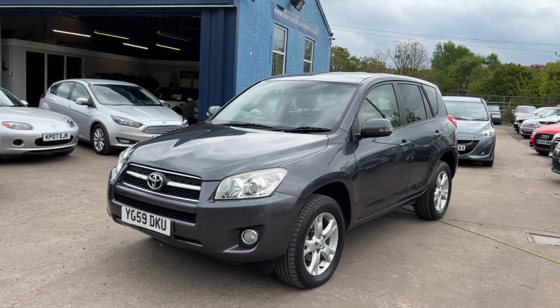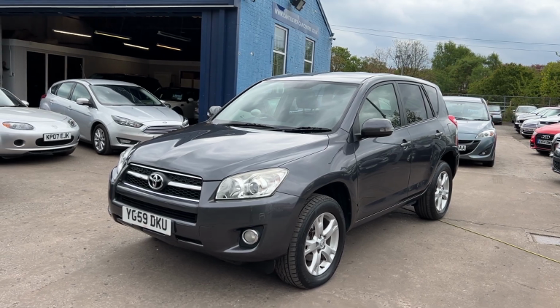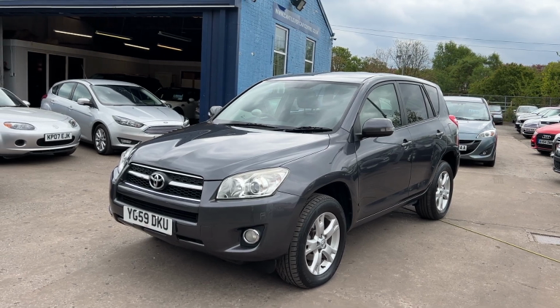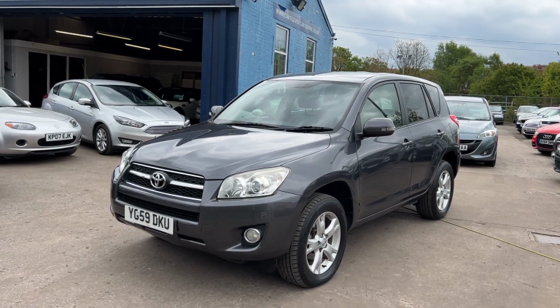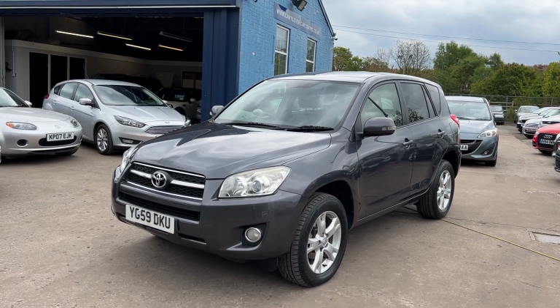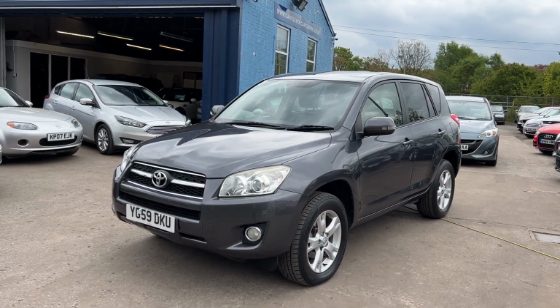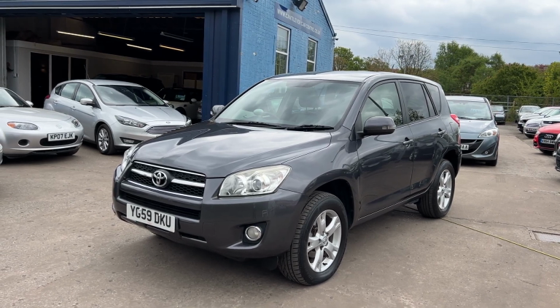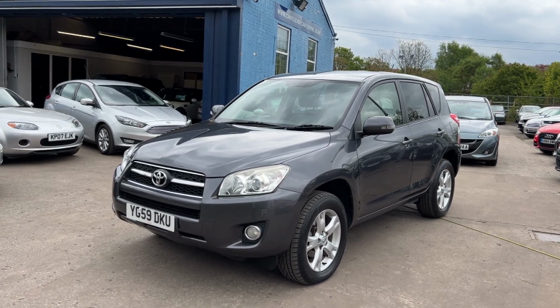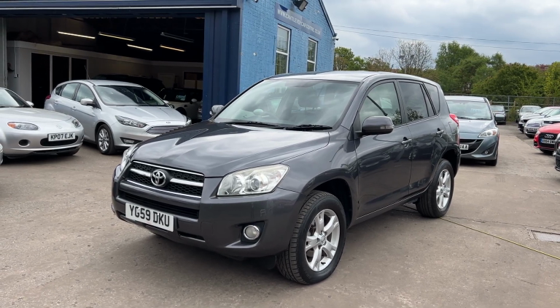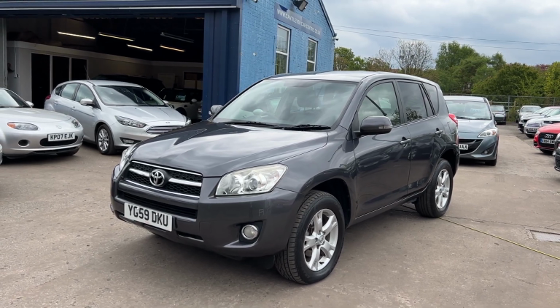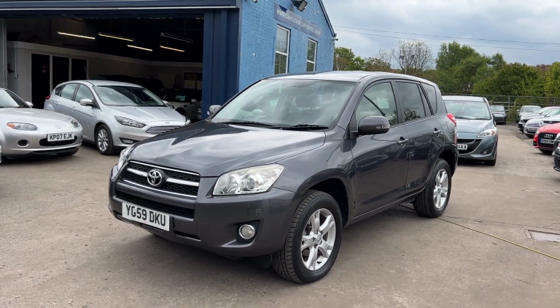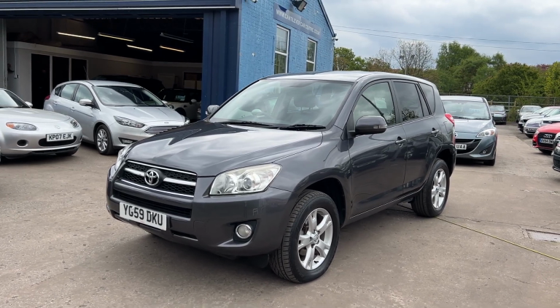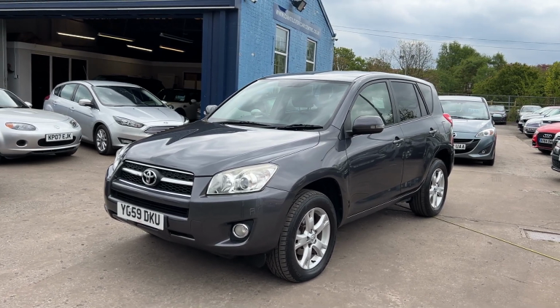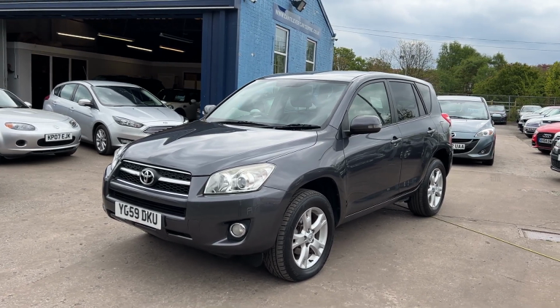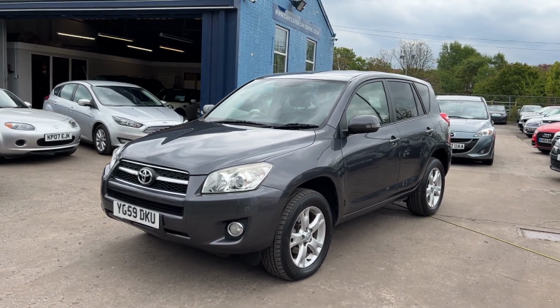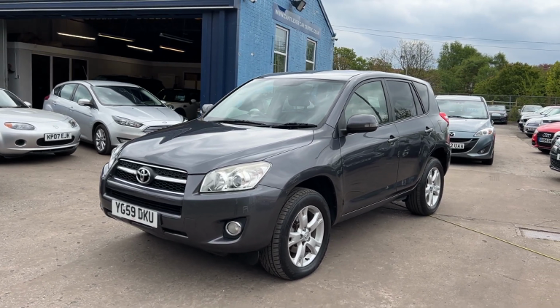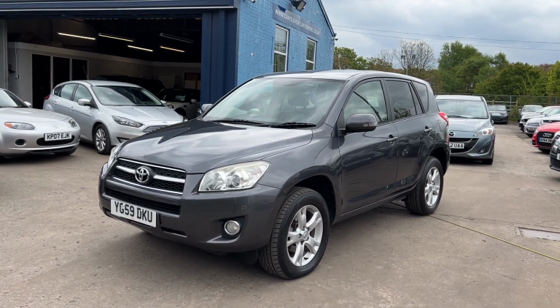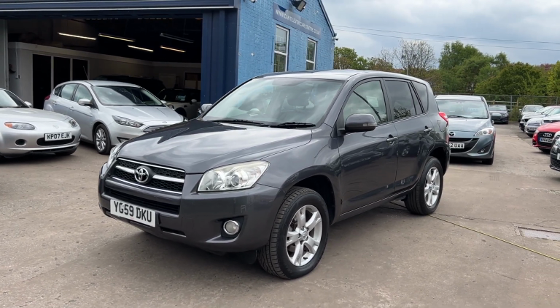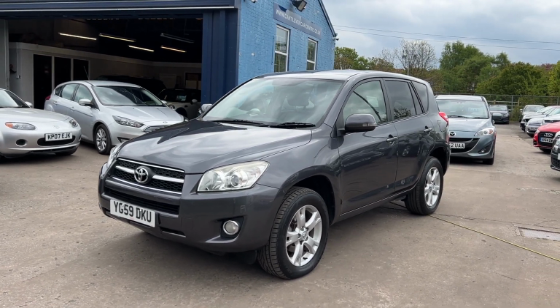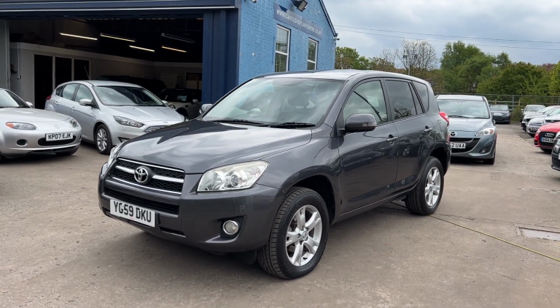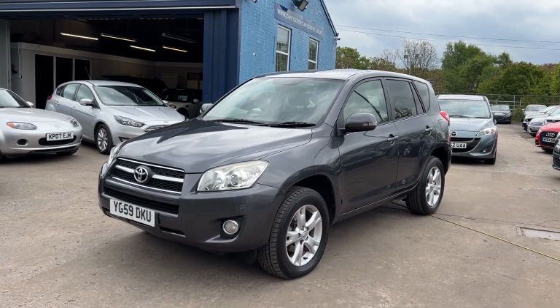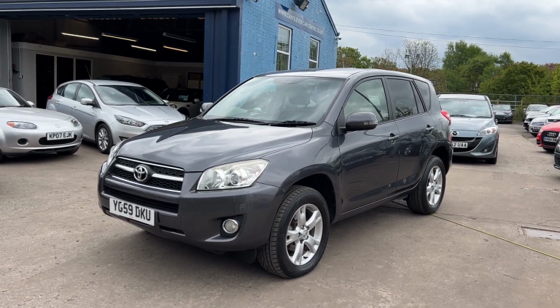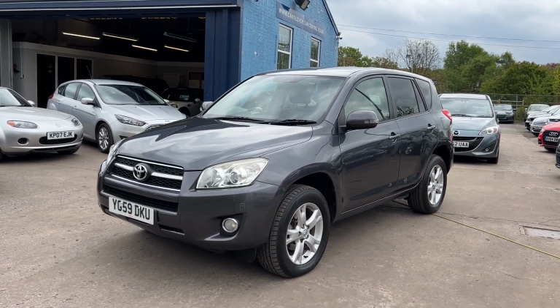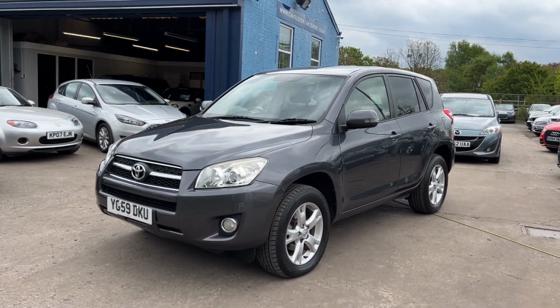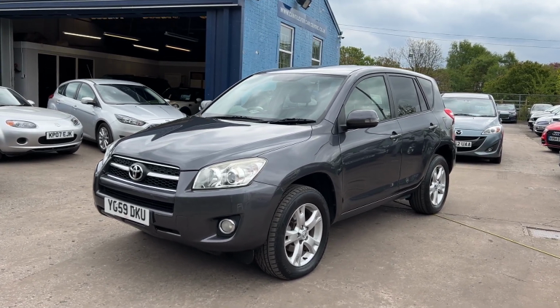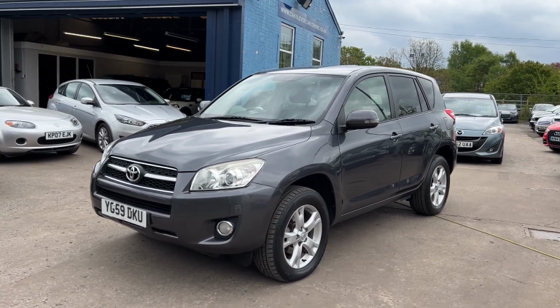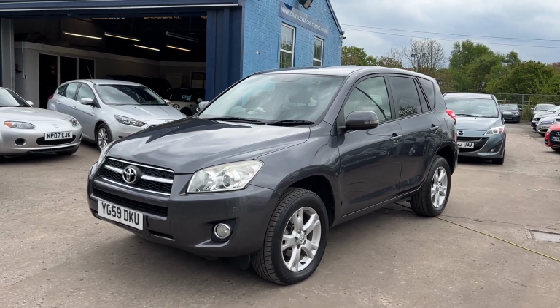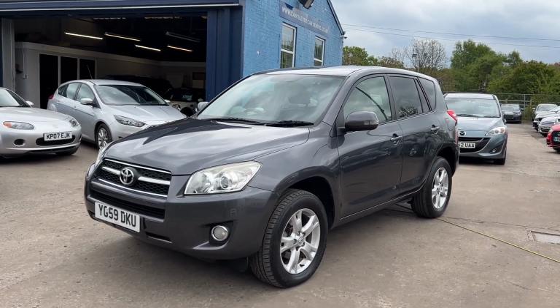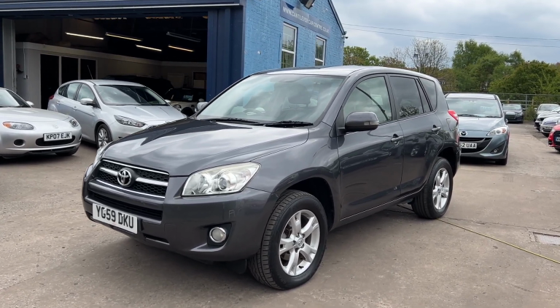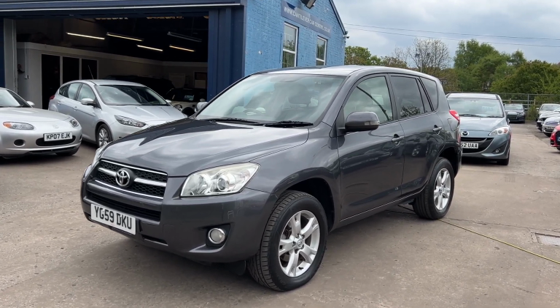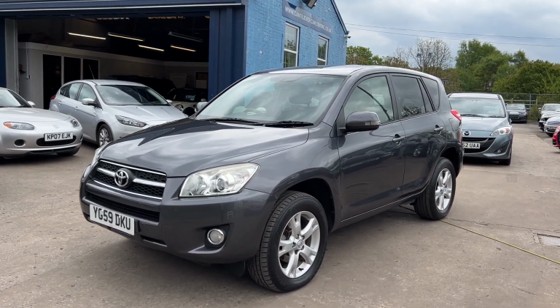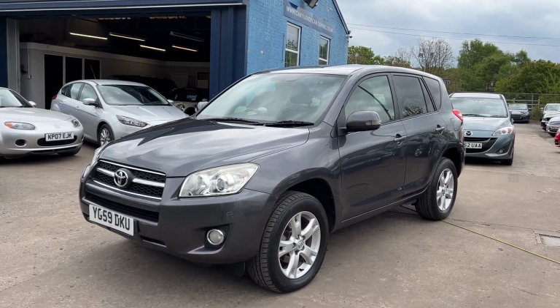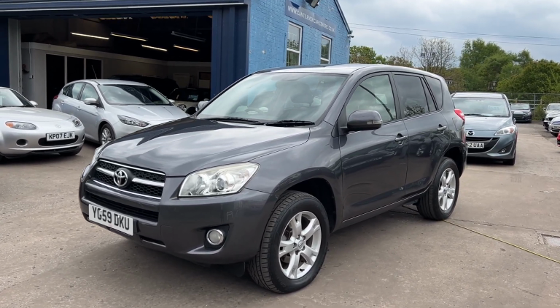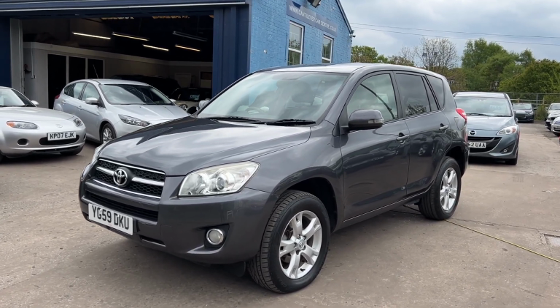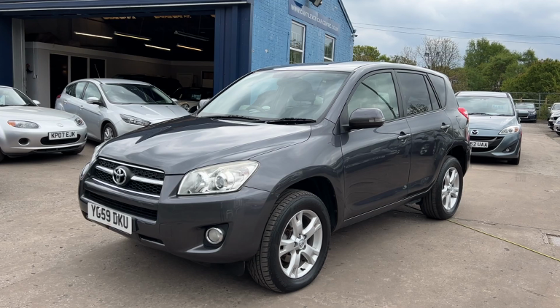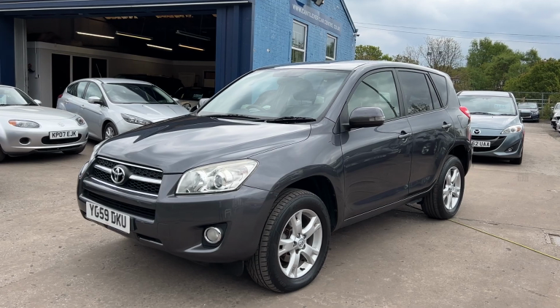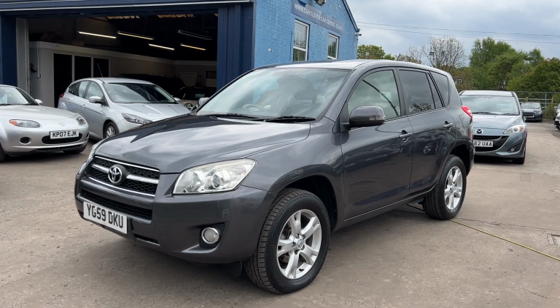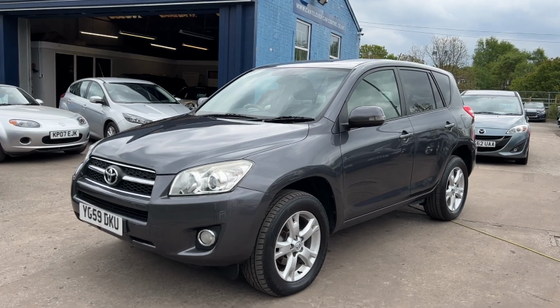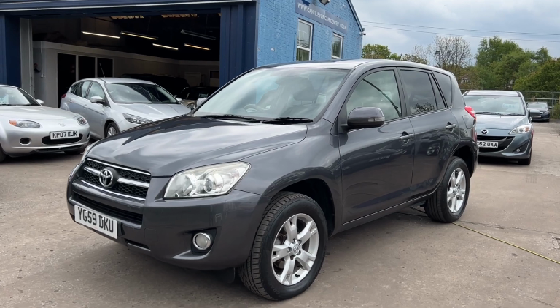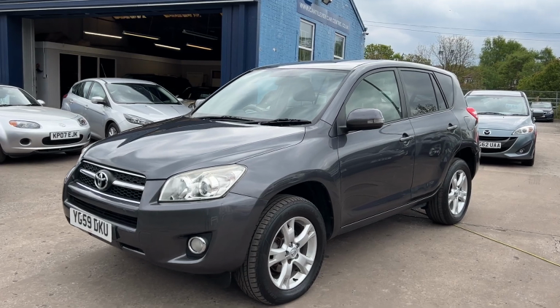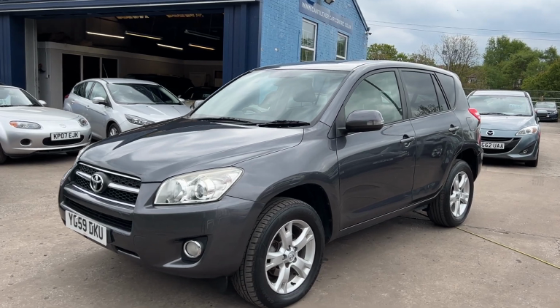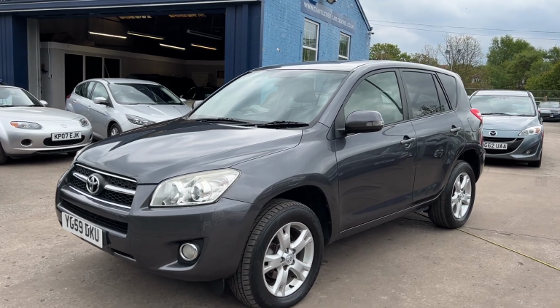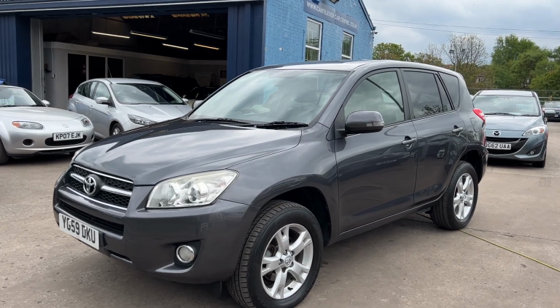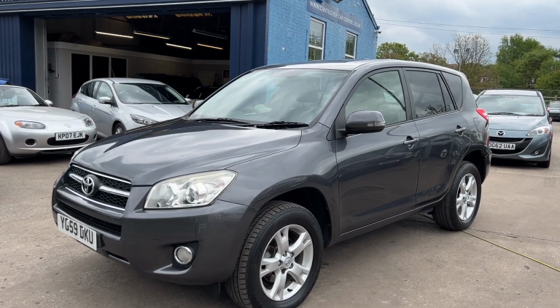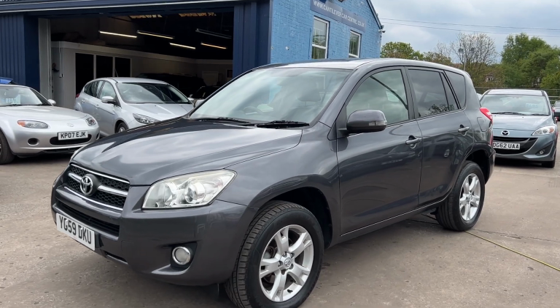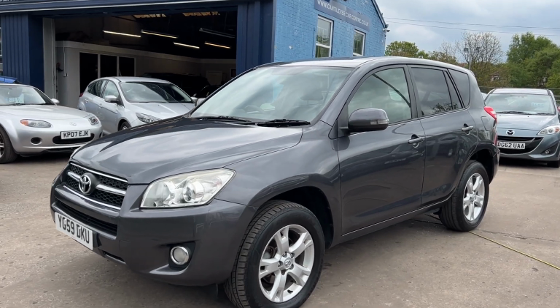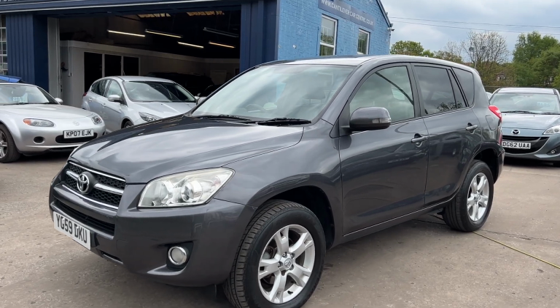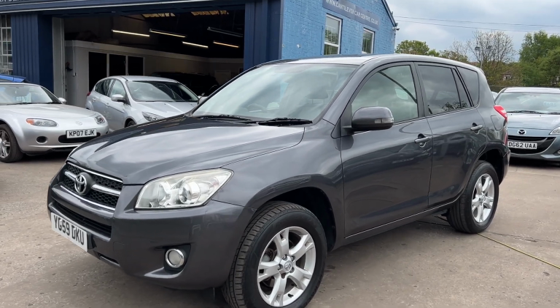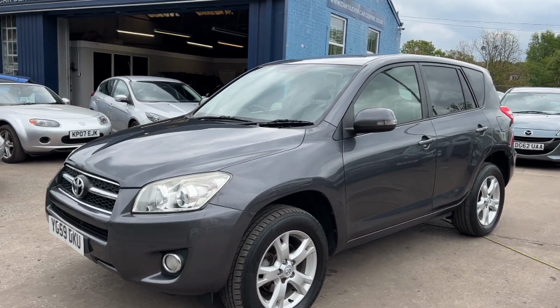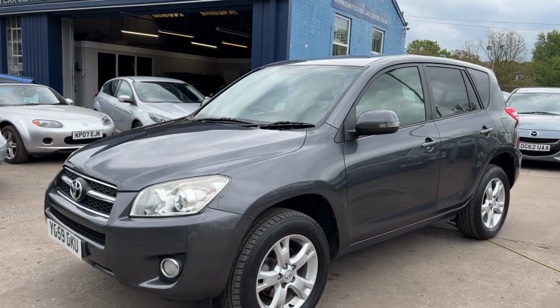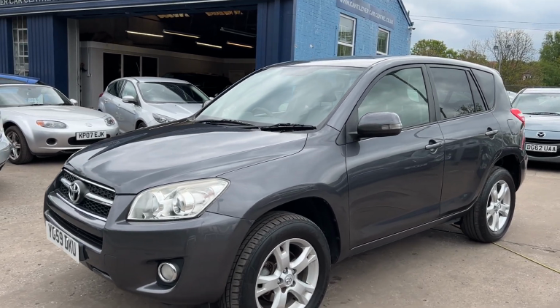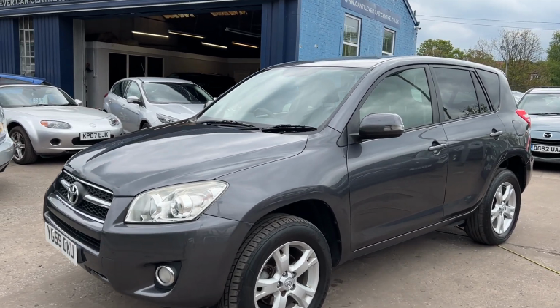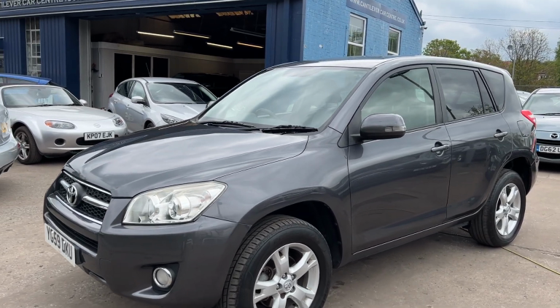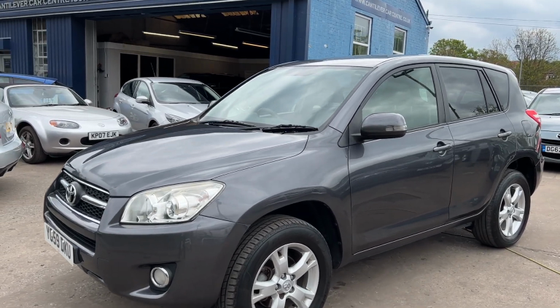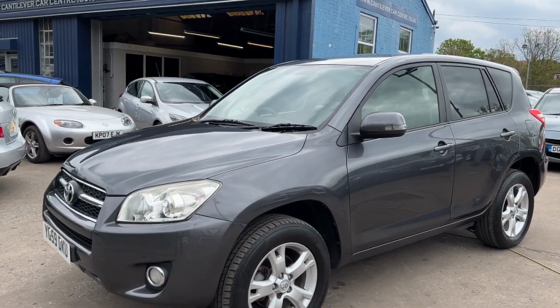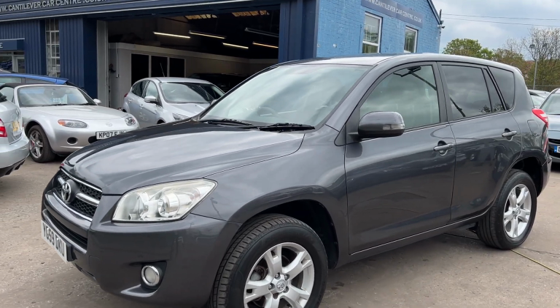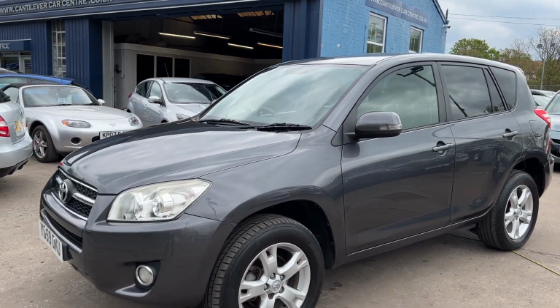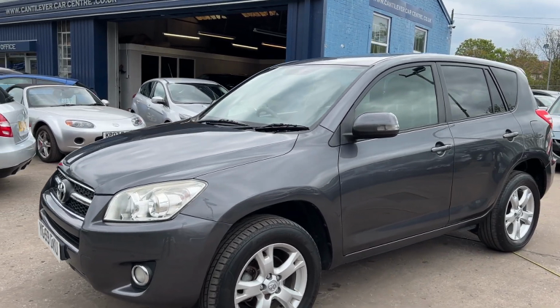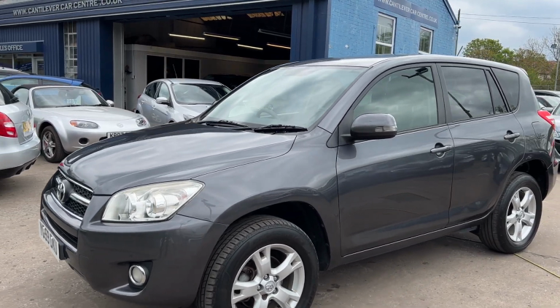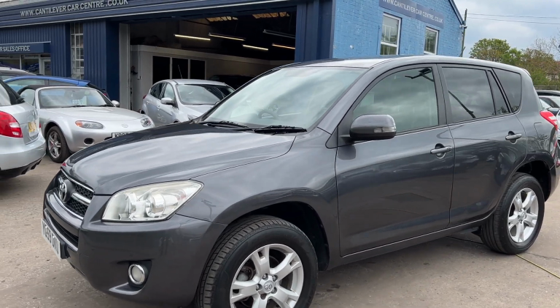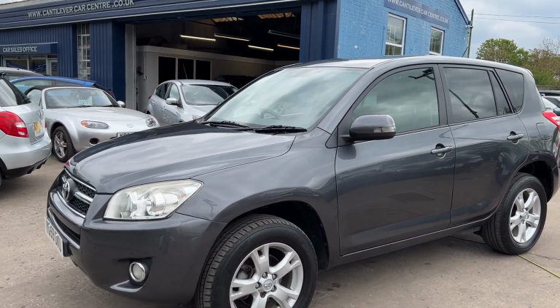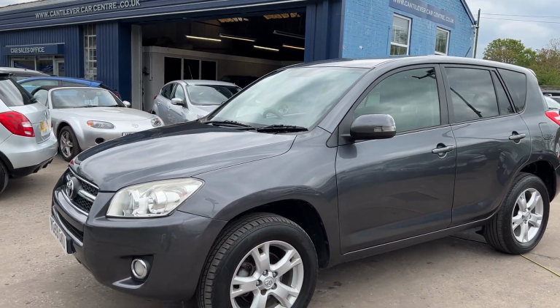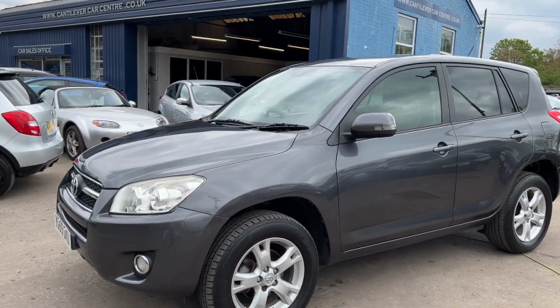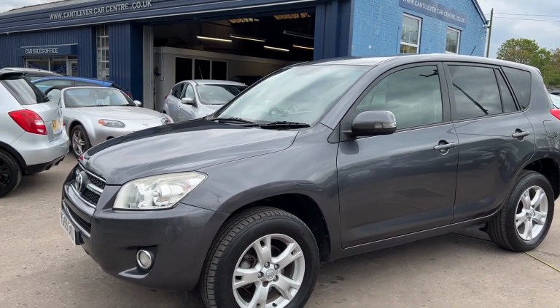Welcome to Cantilever Car Centre. Here today I have a Toyota RAV4, registered 2009 on a 59 plate.